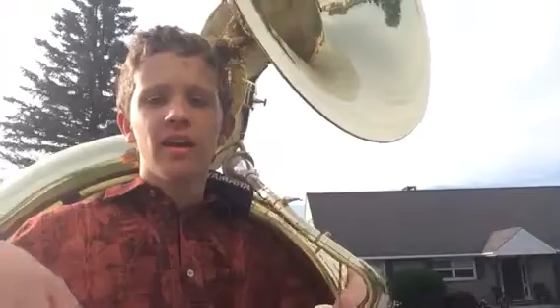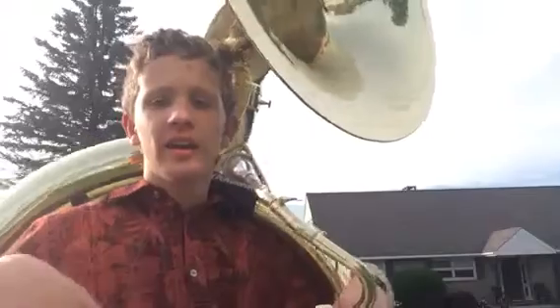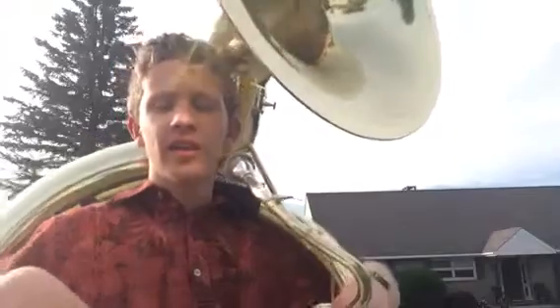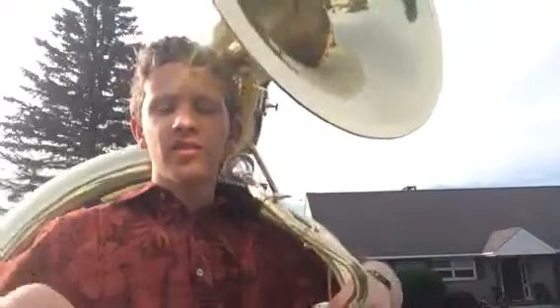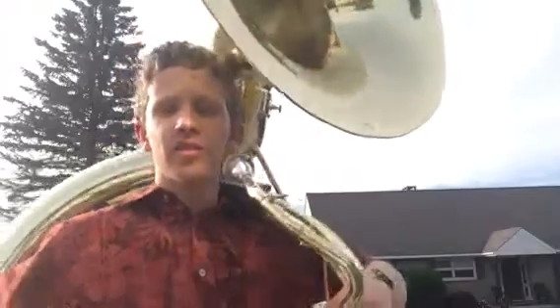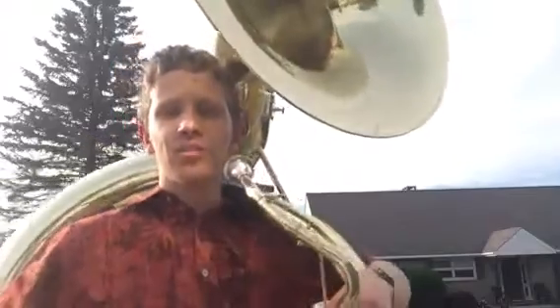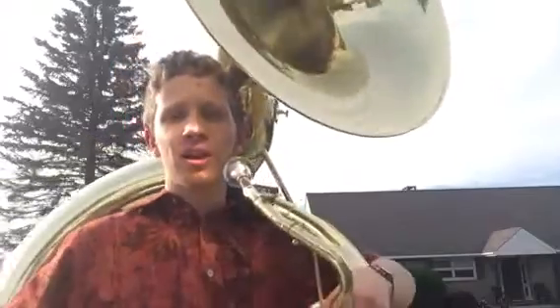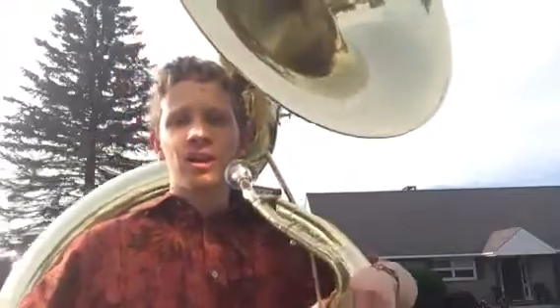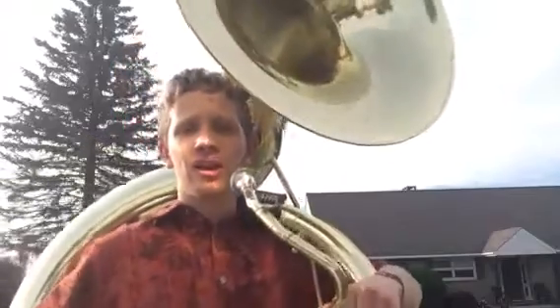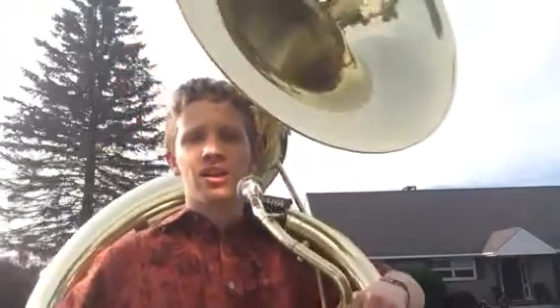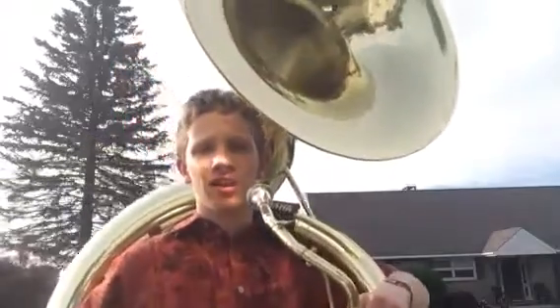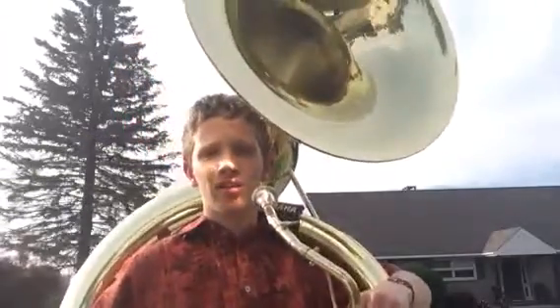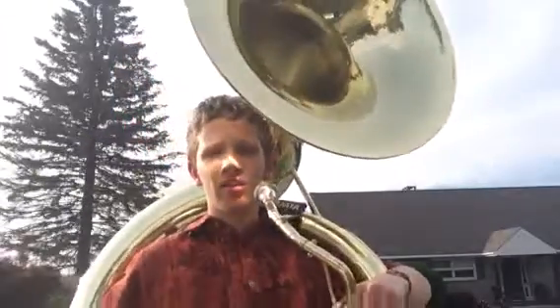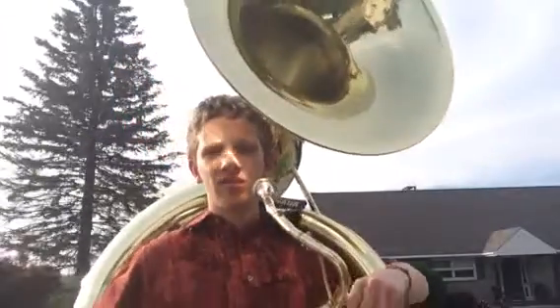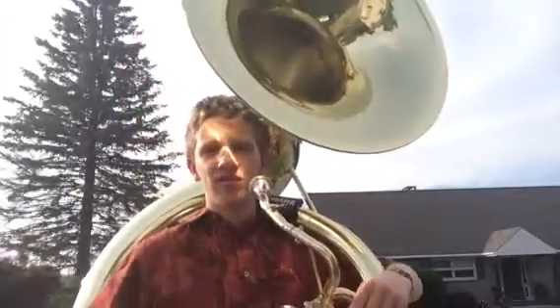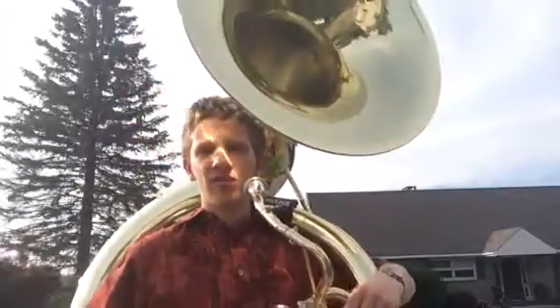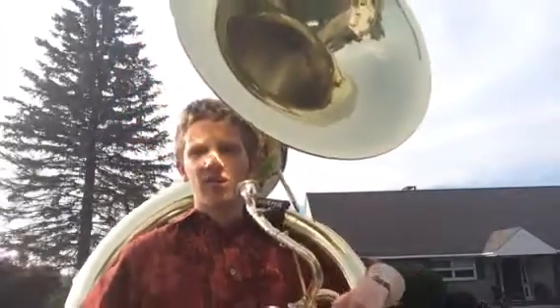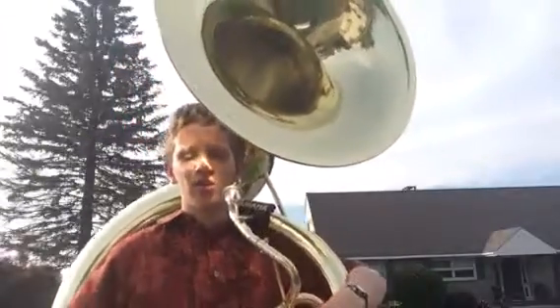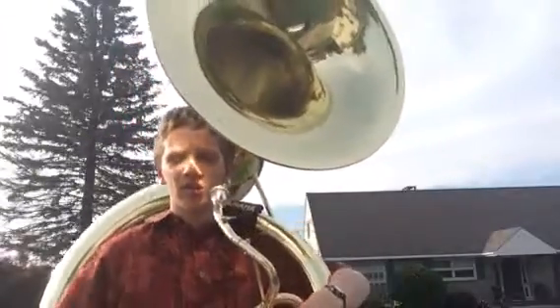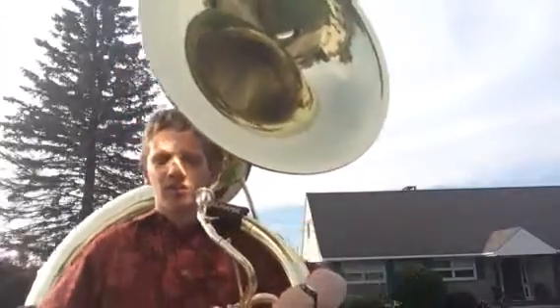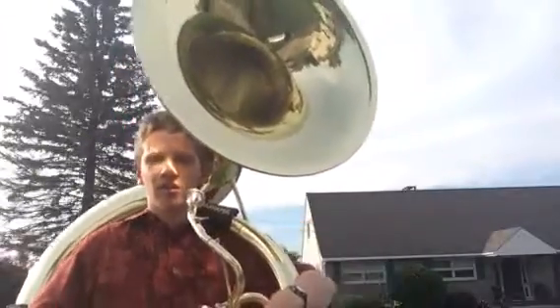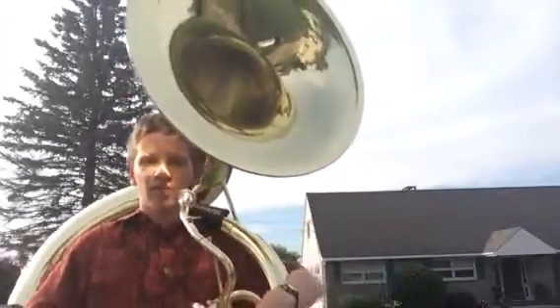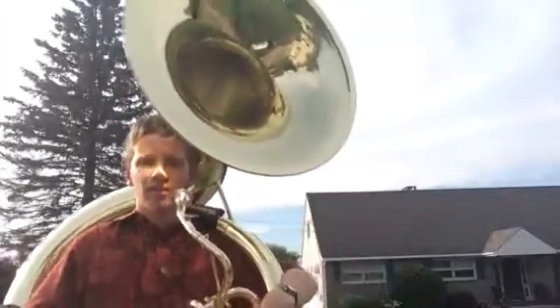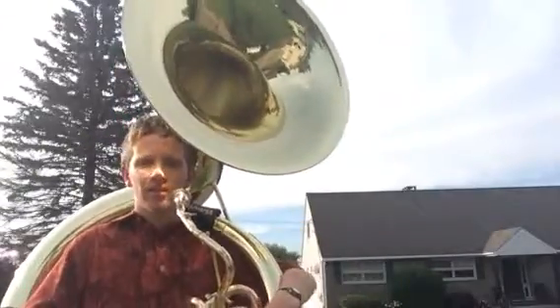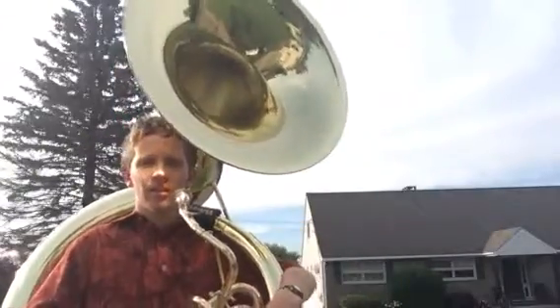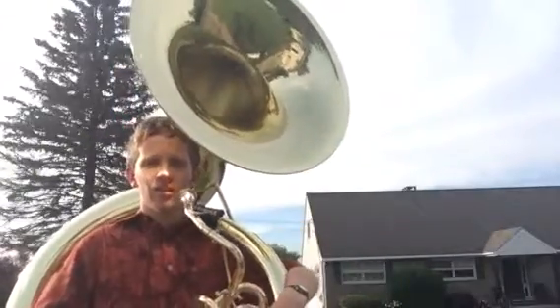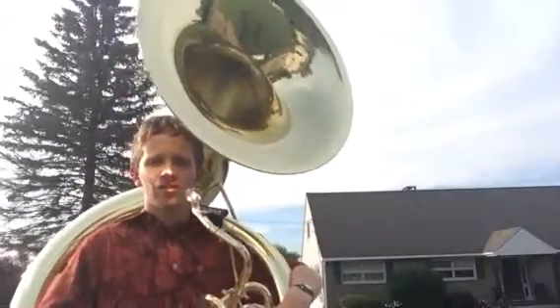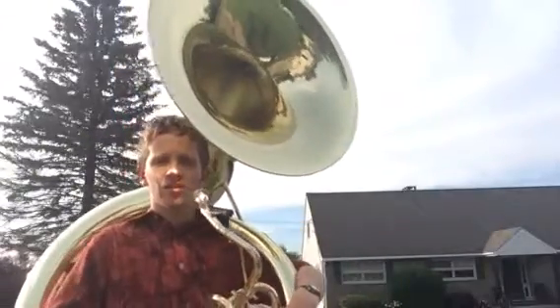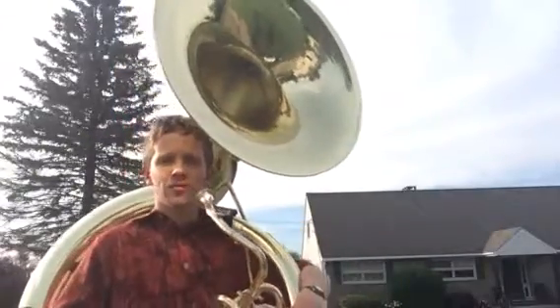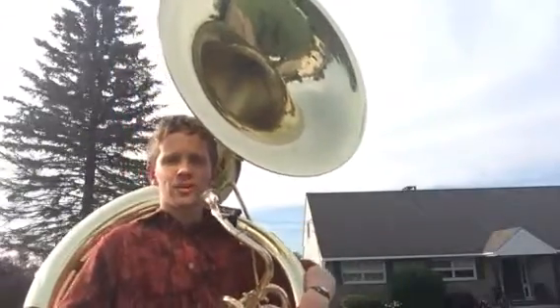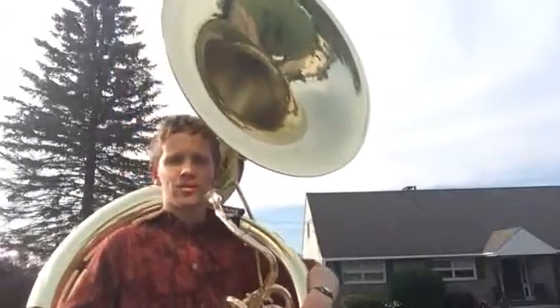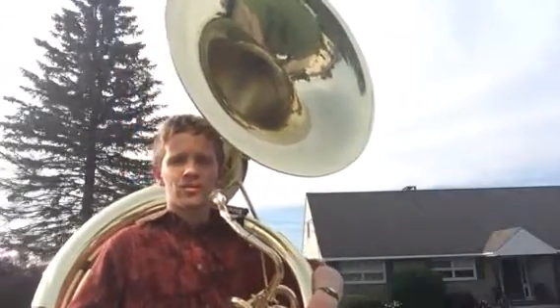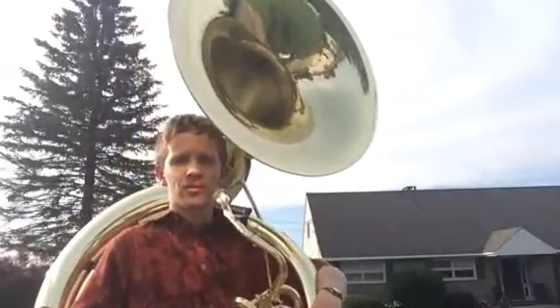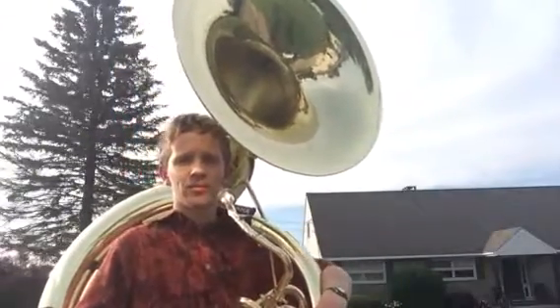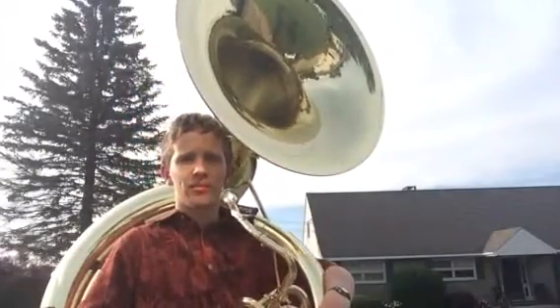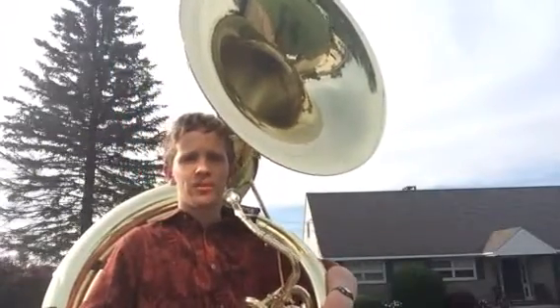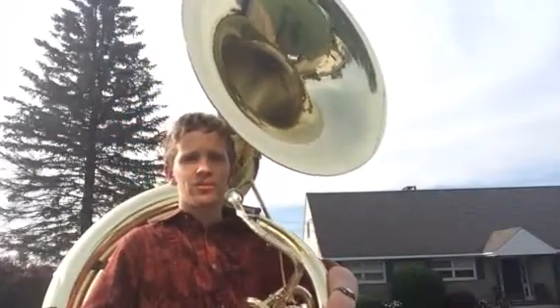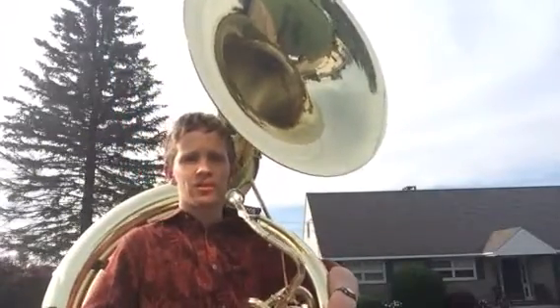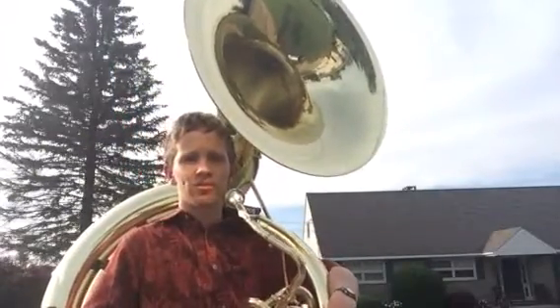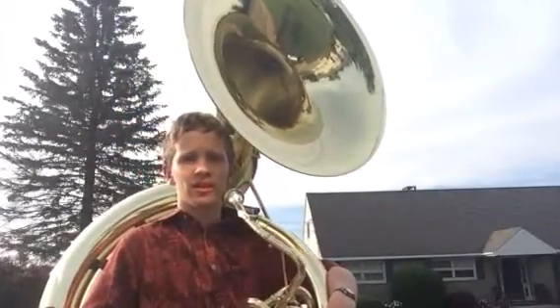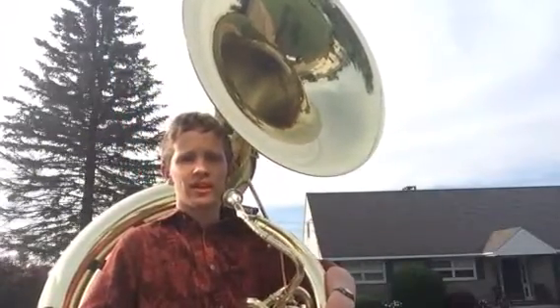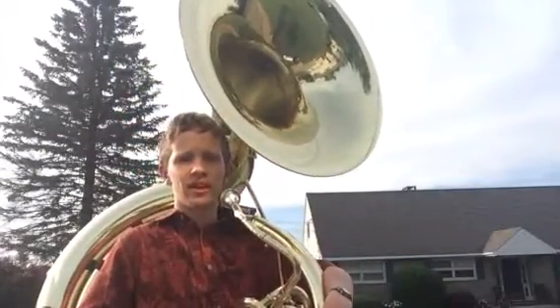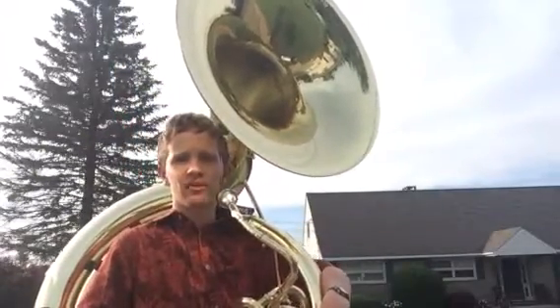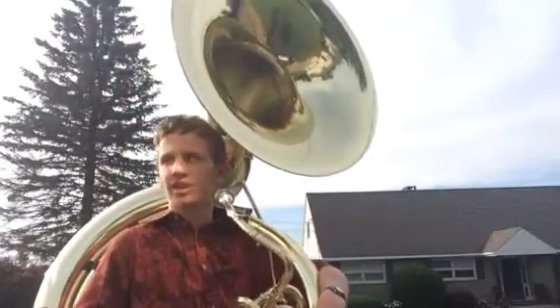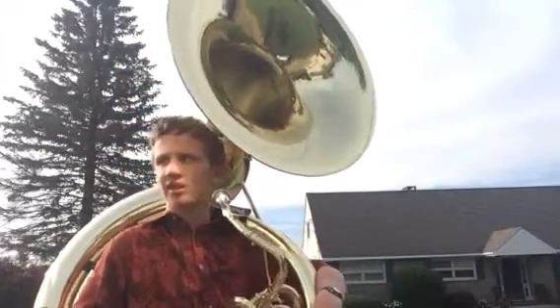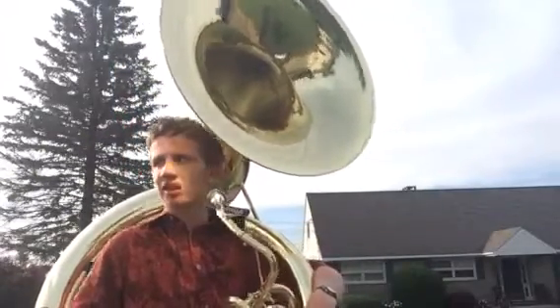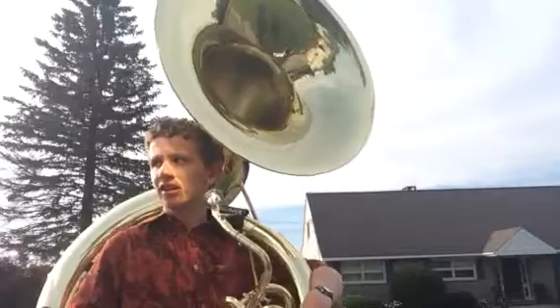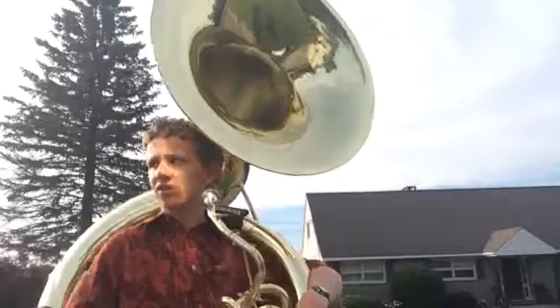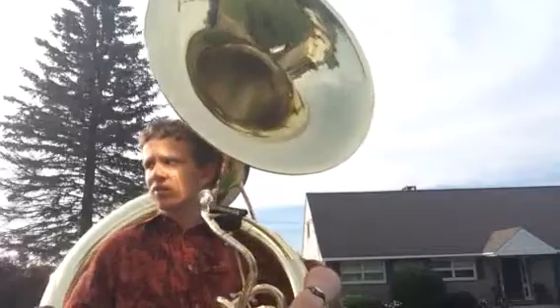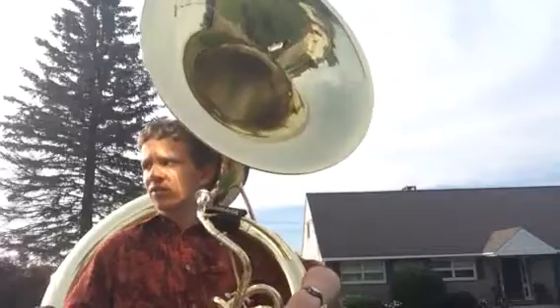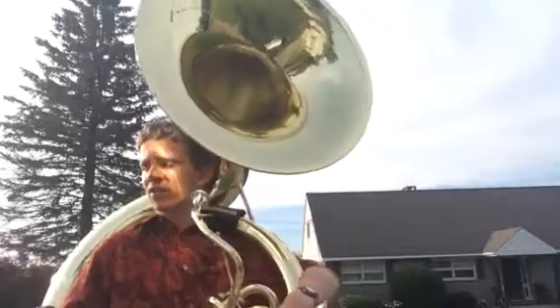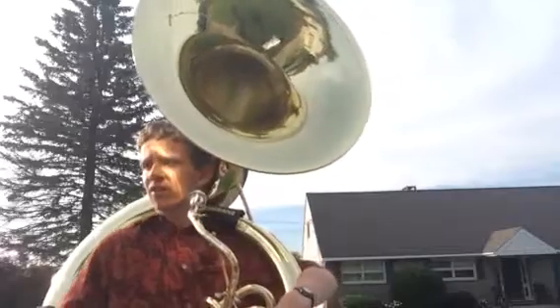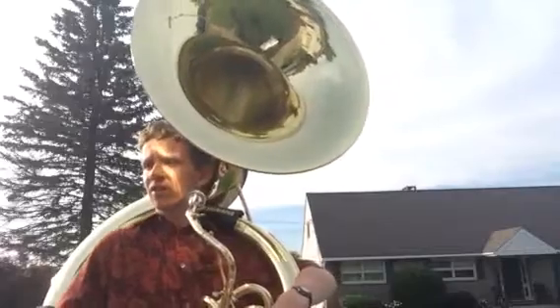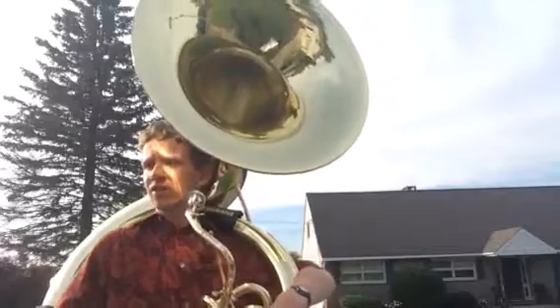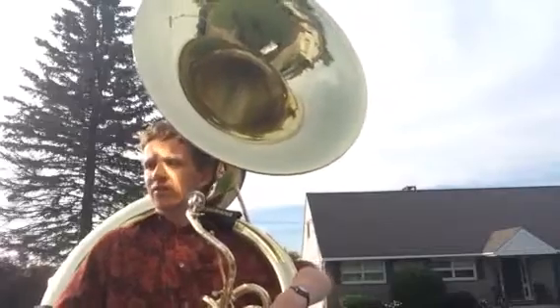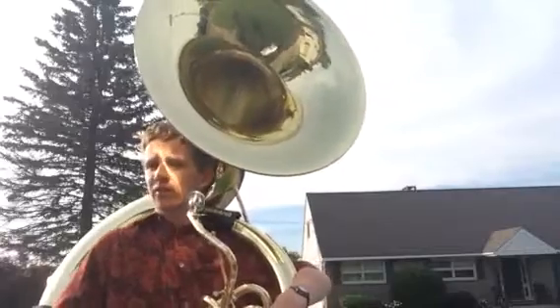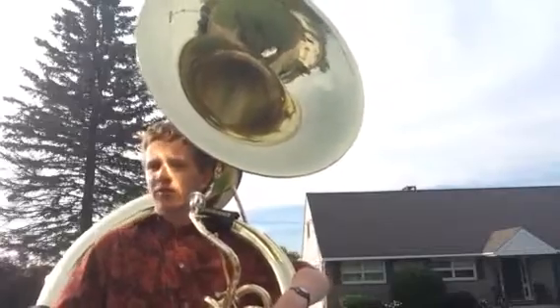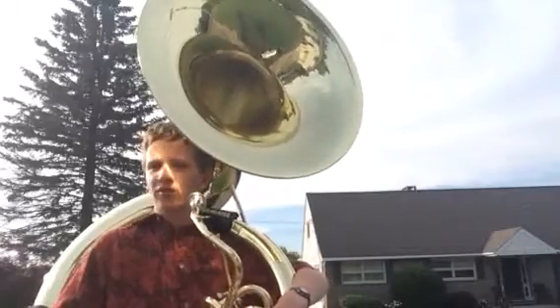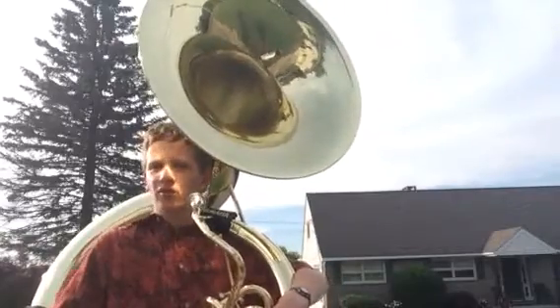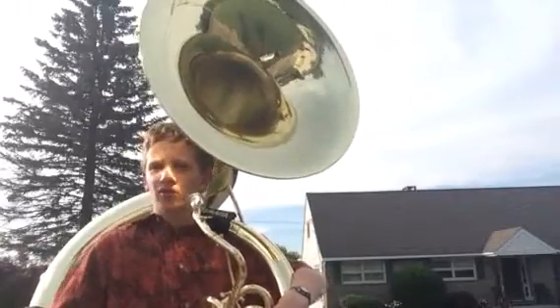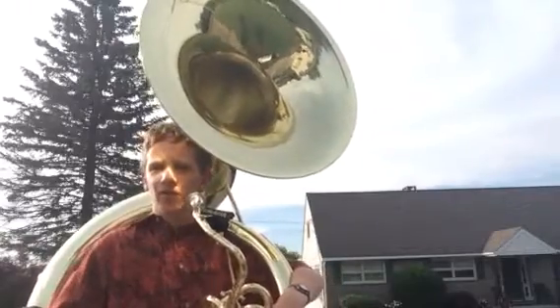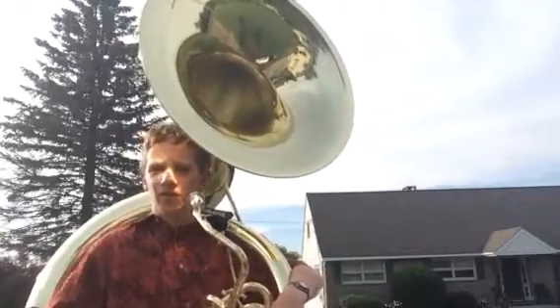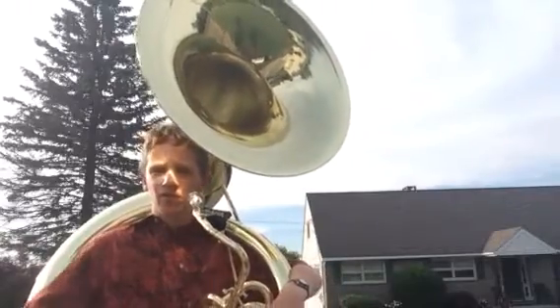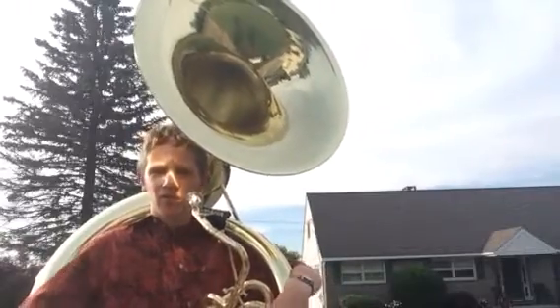Hey guys, it's me again, and this video is going to be some basic playing techniques for your sousaphone.